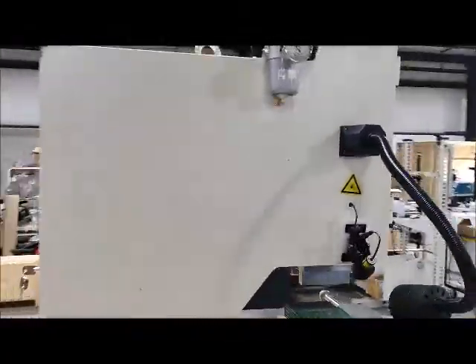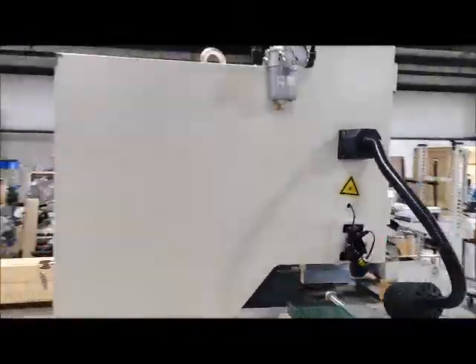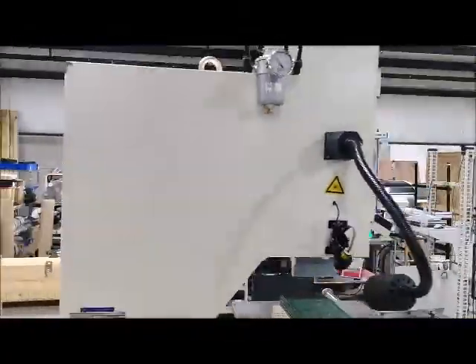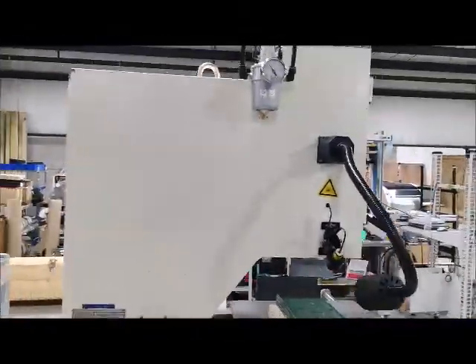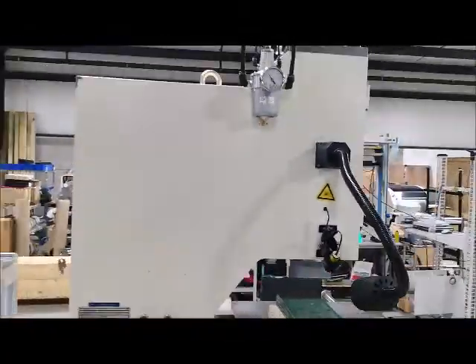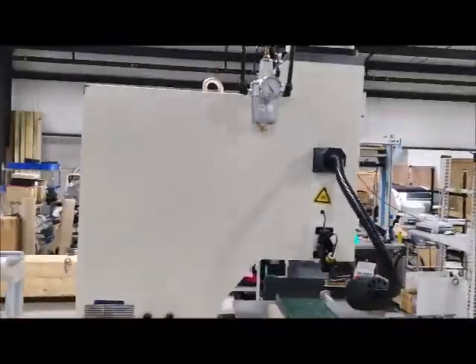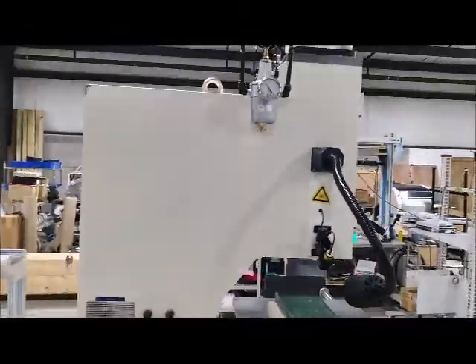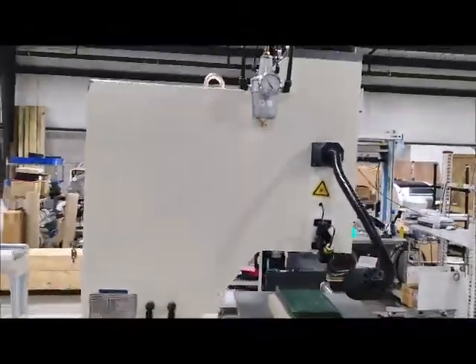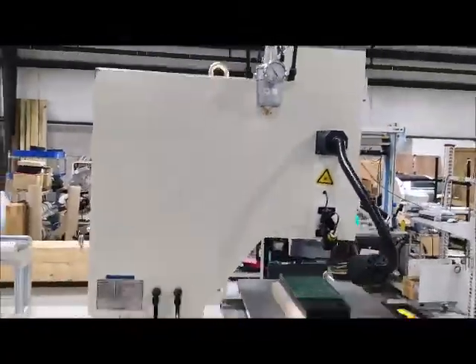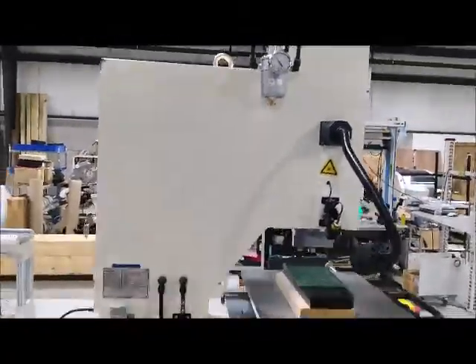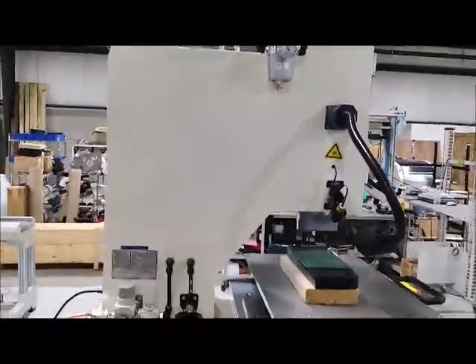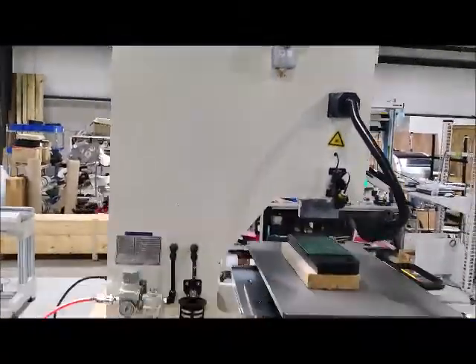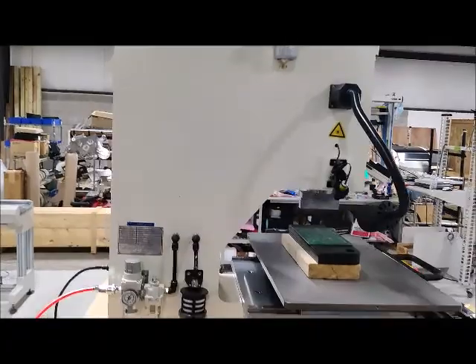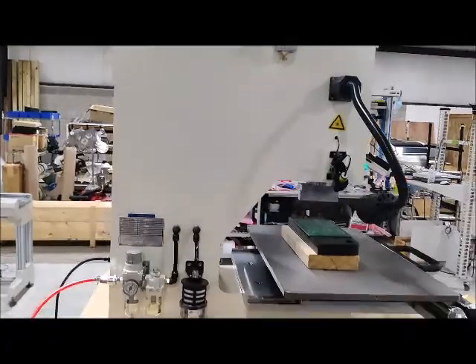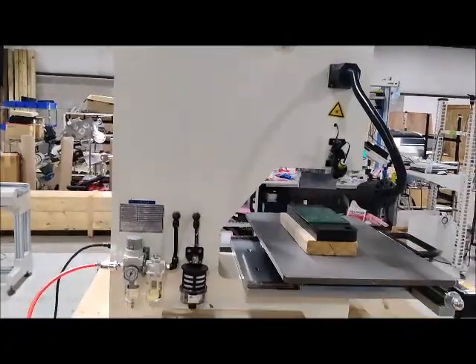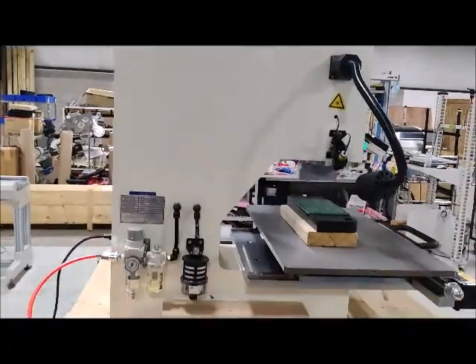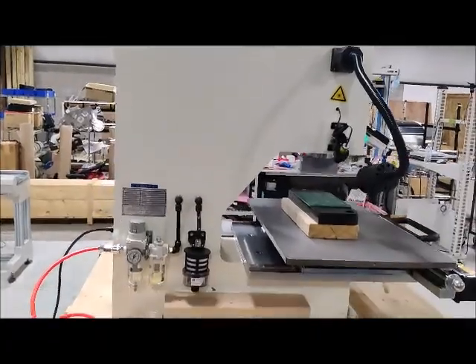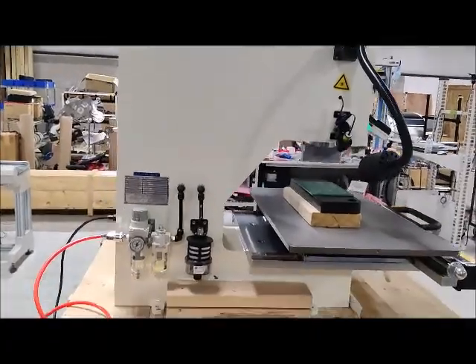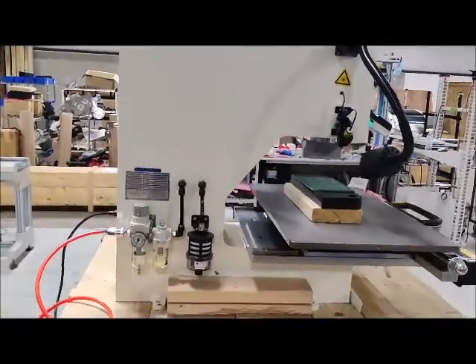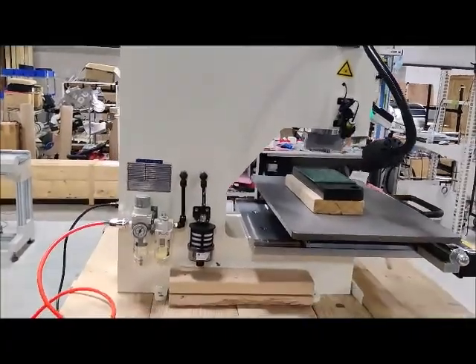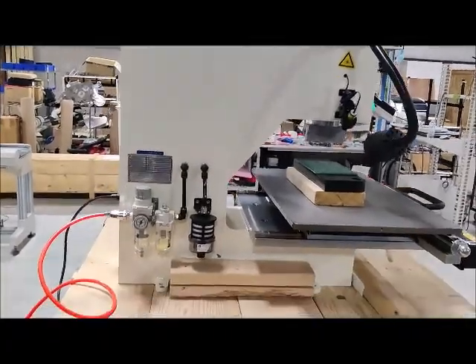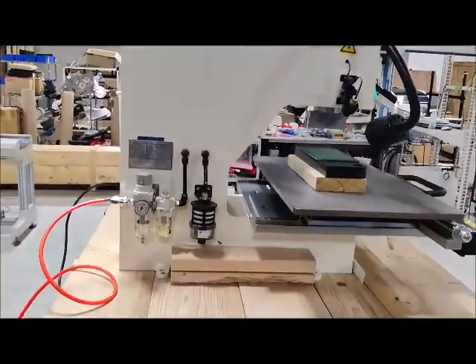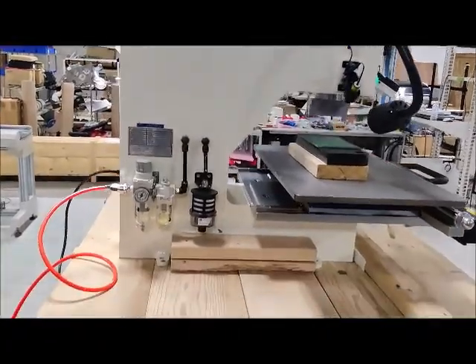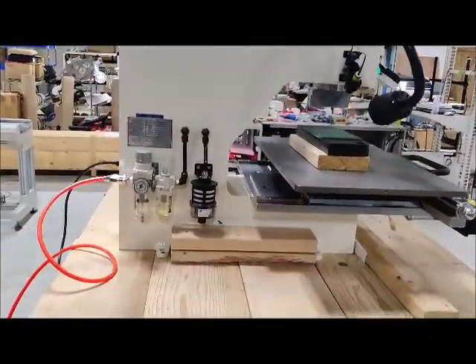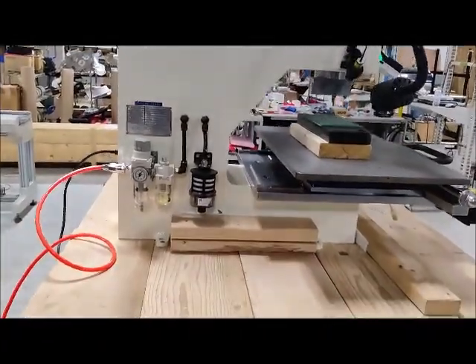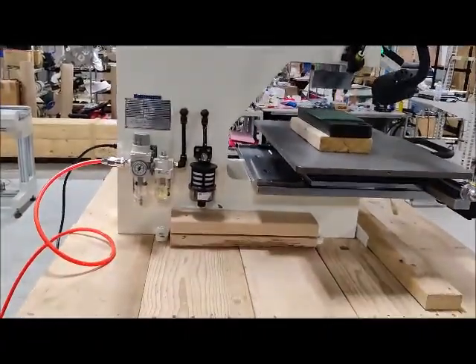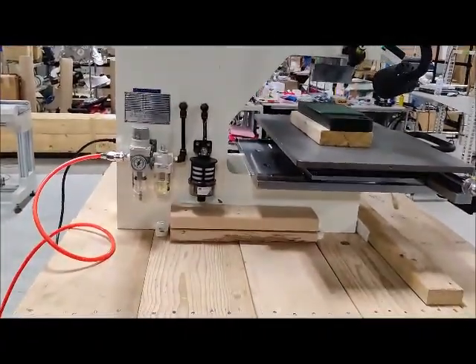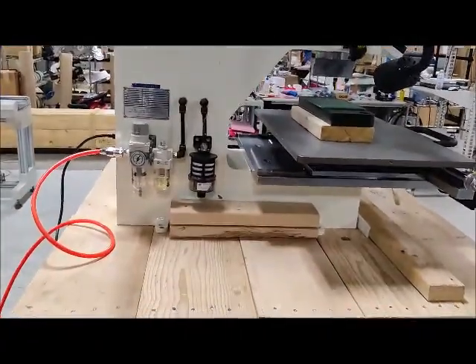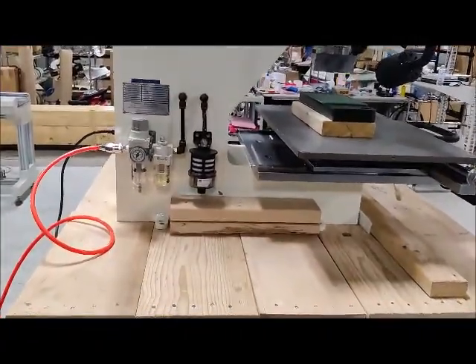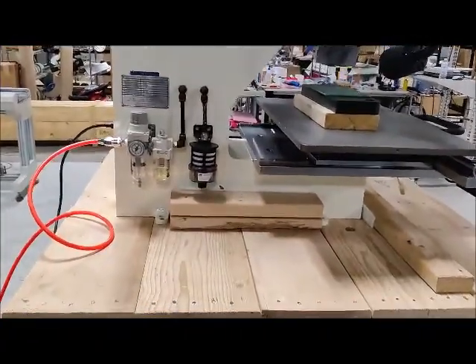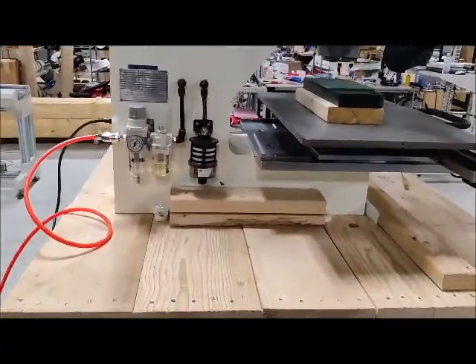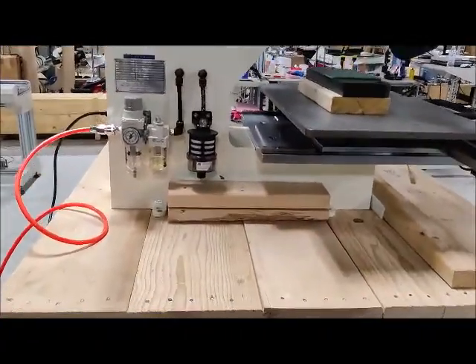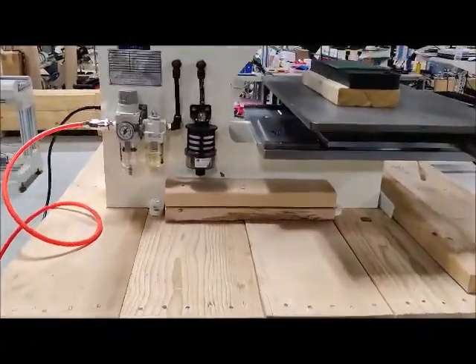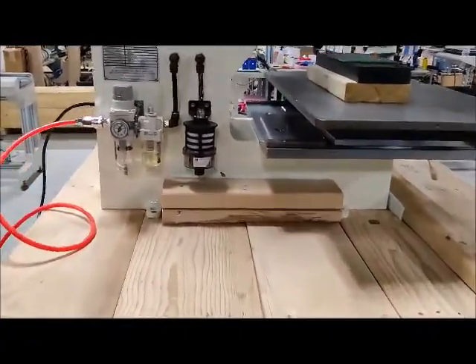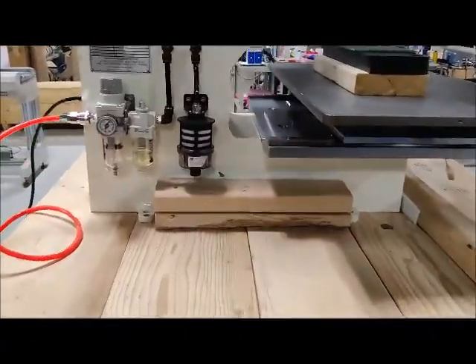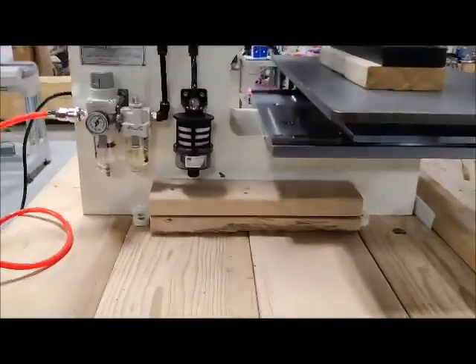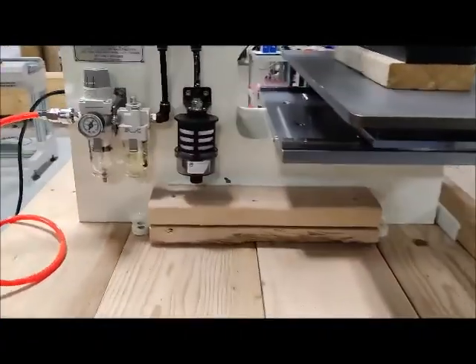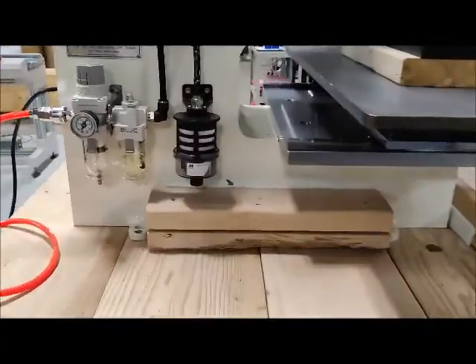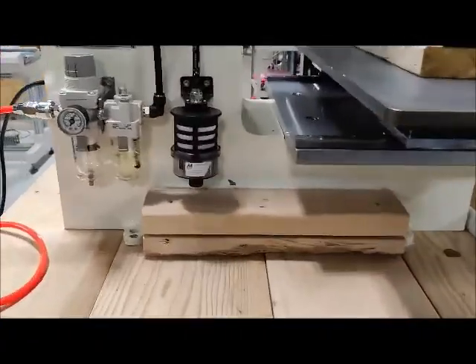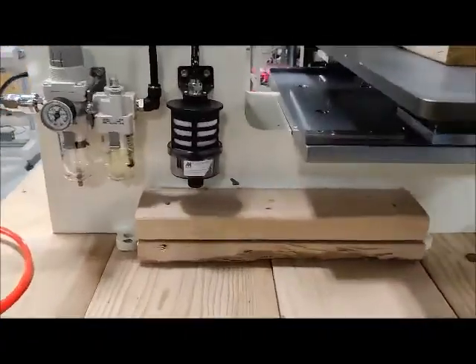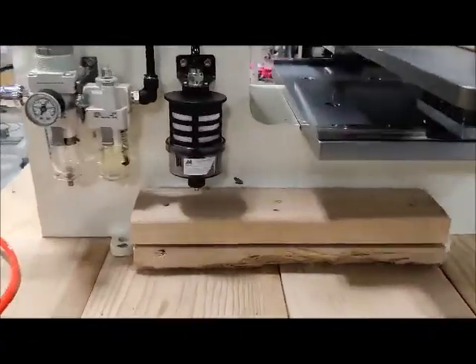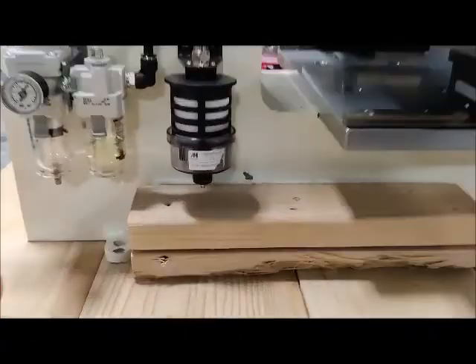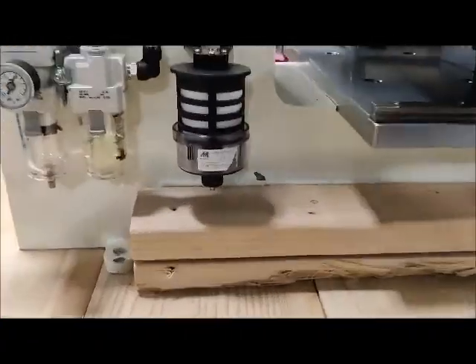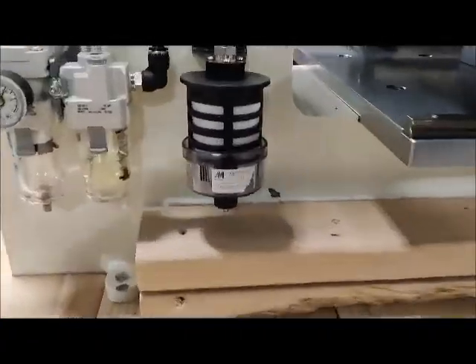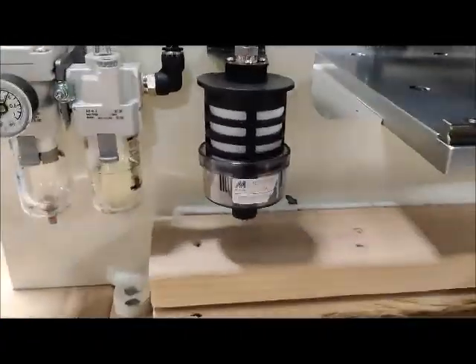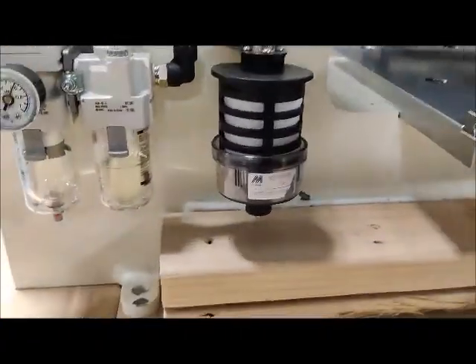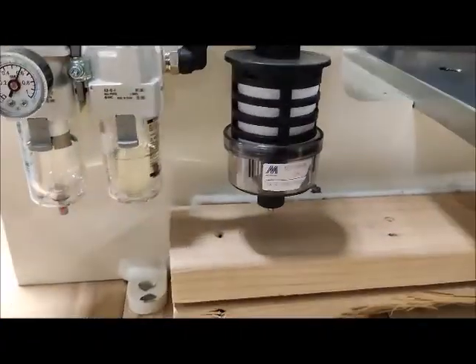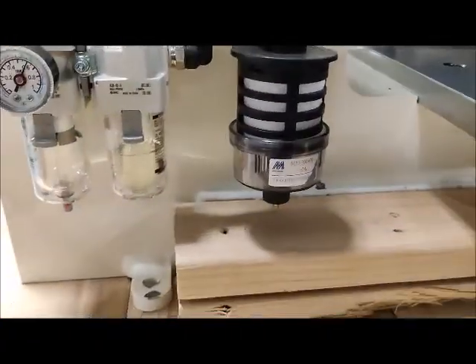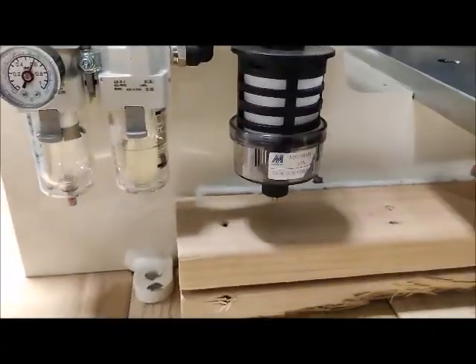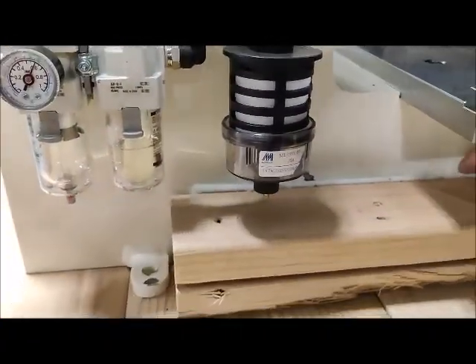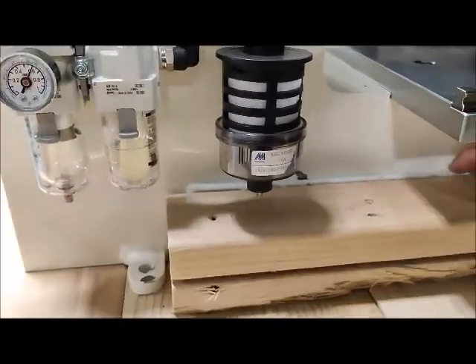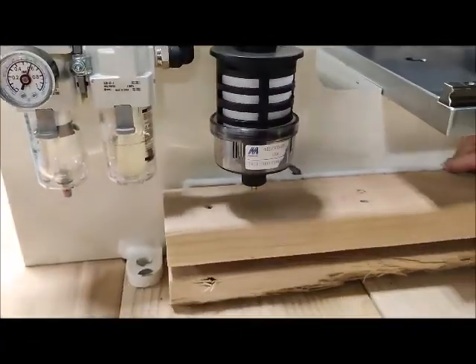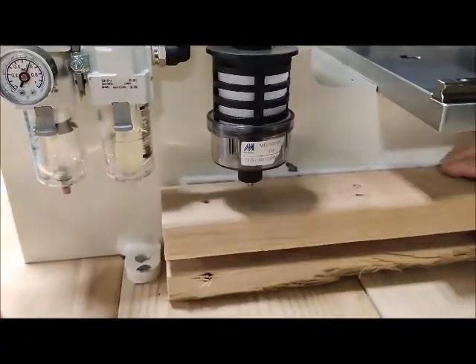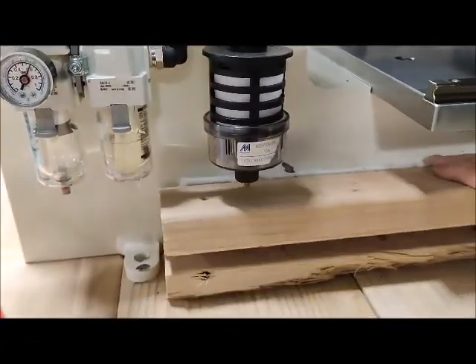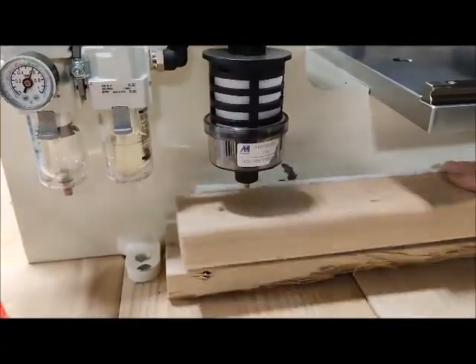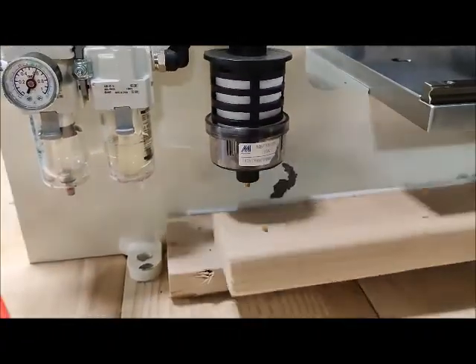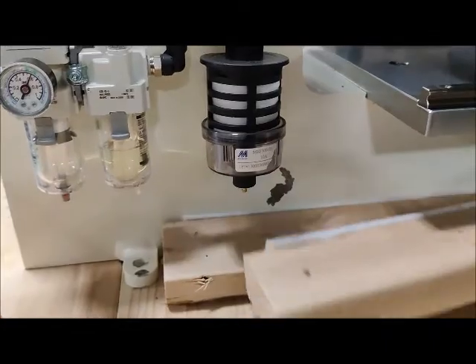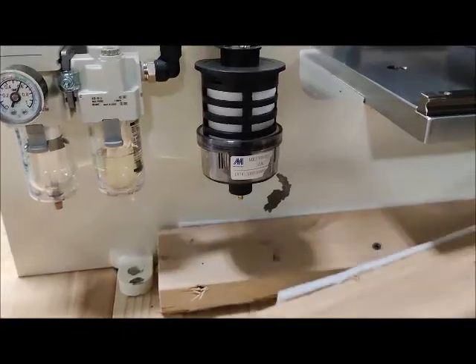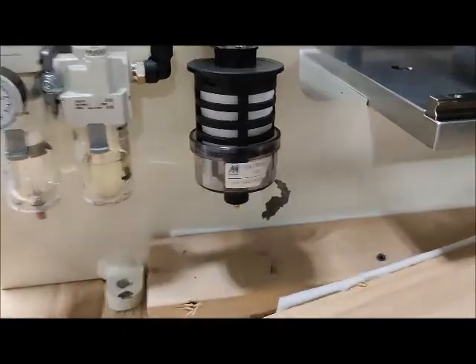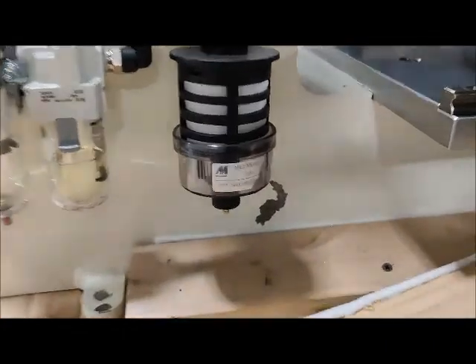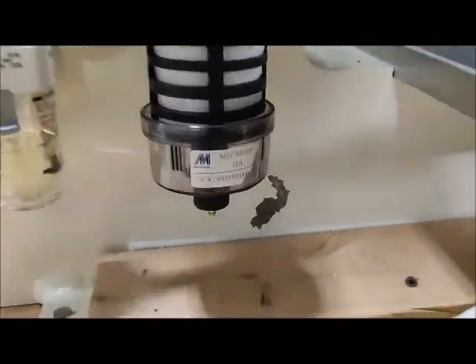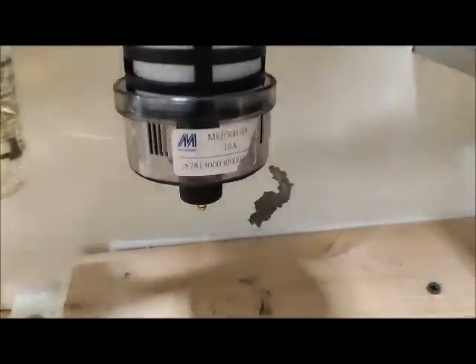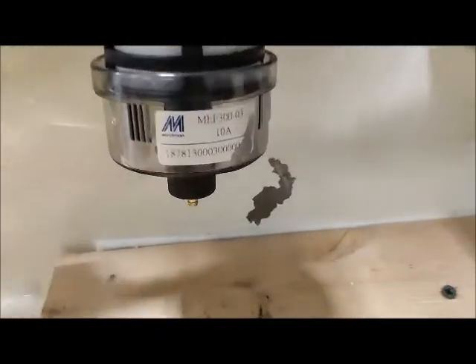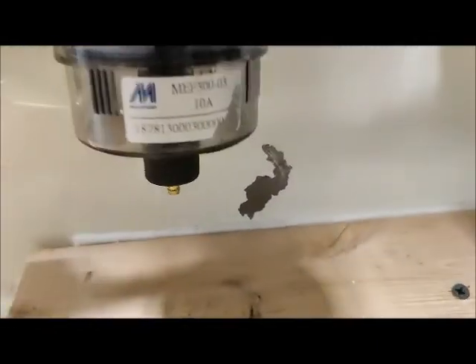There is a ding in the paint somewhere around here. There you go.